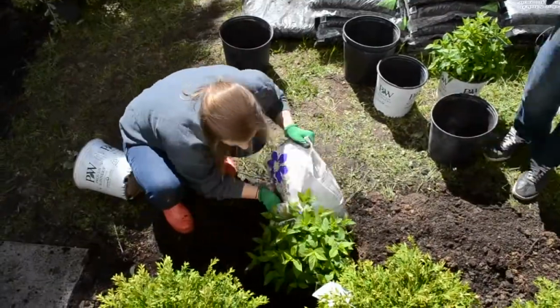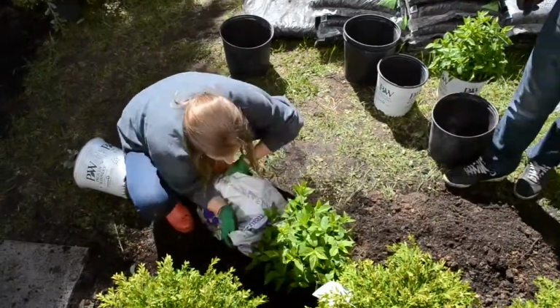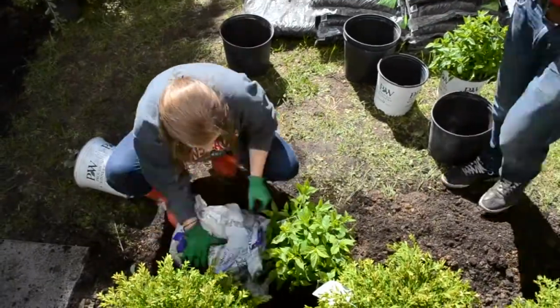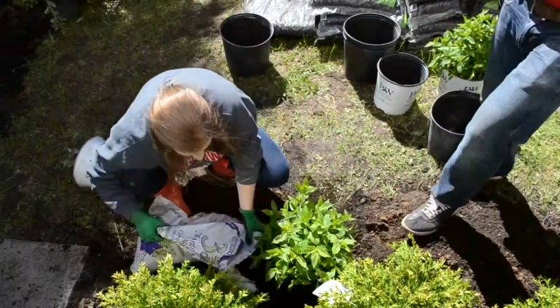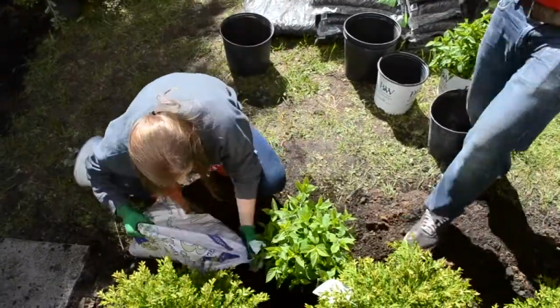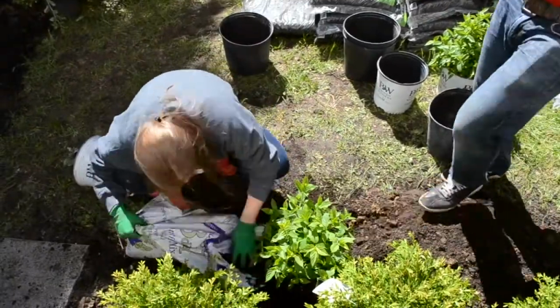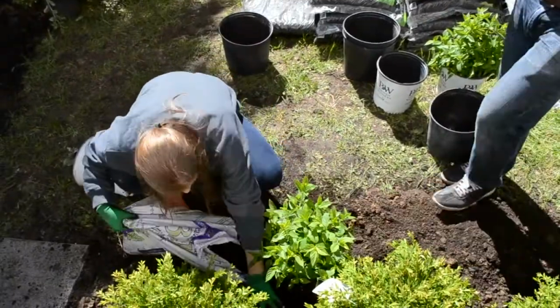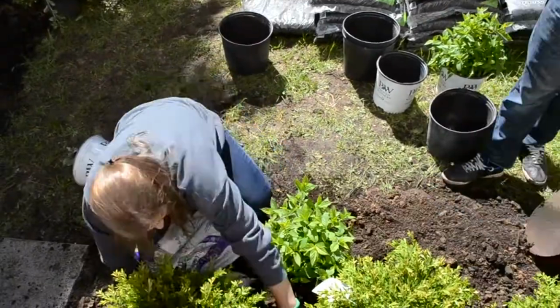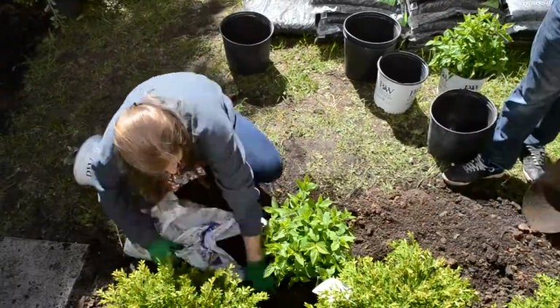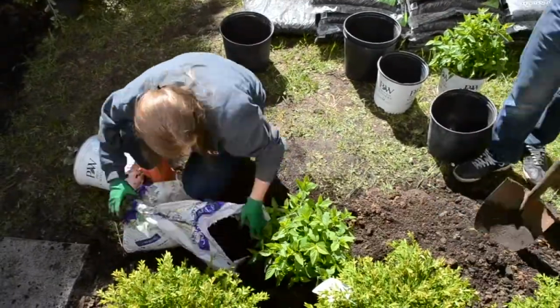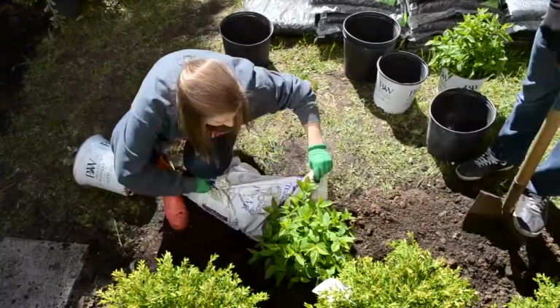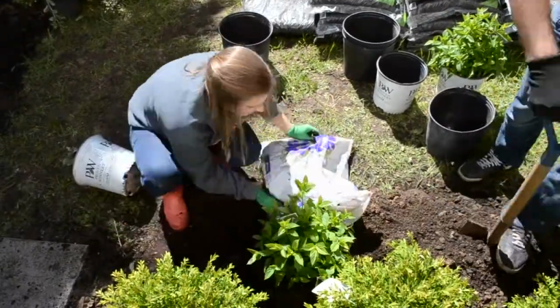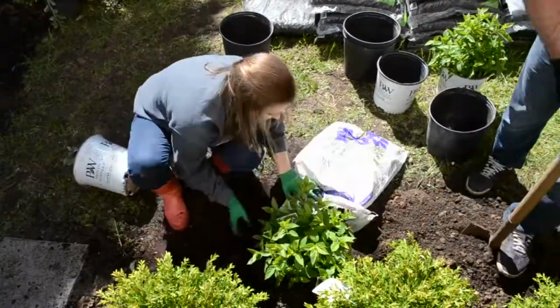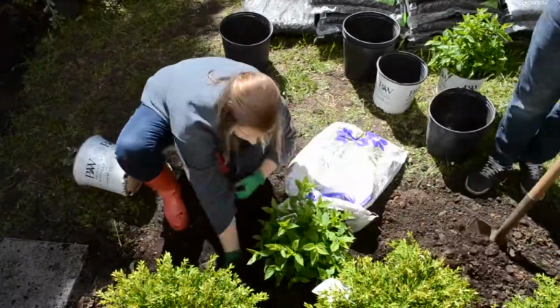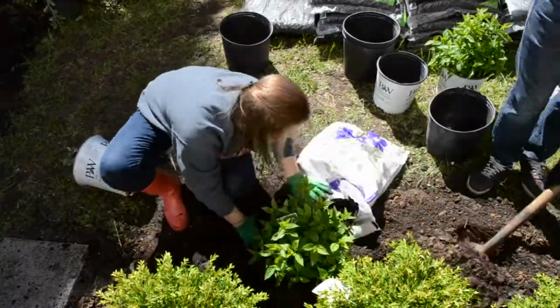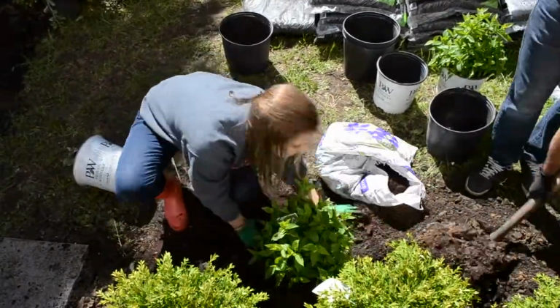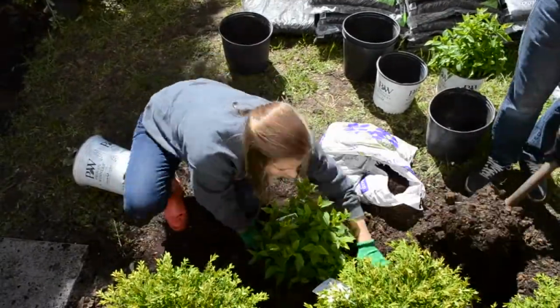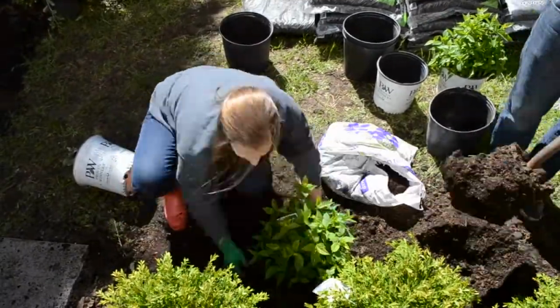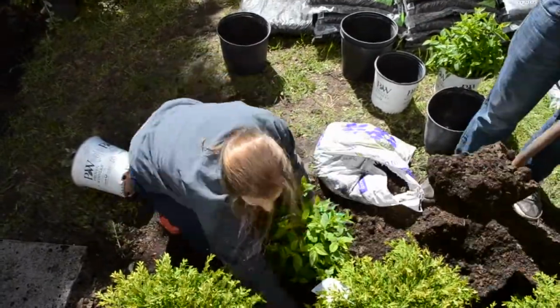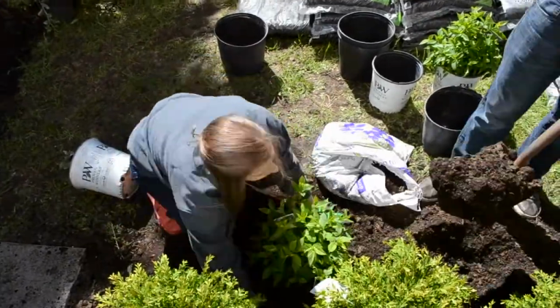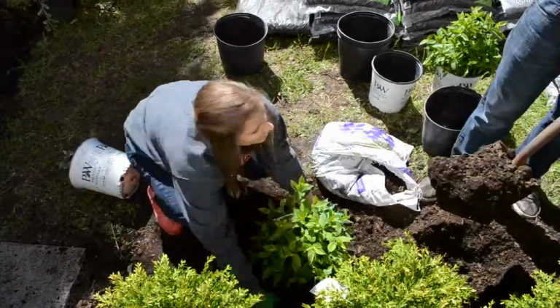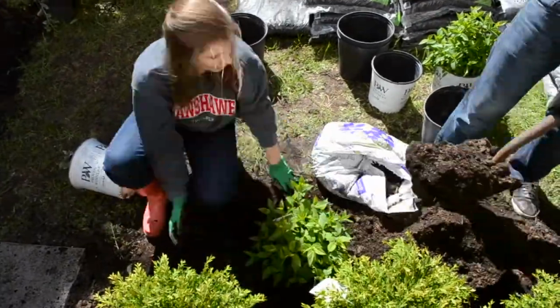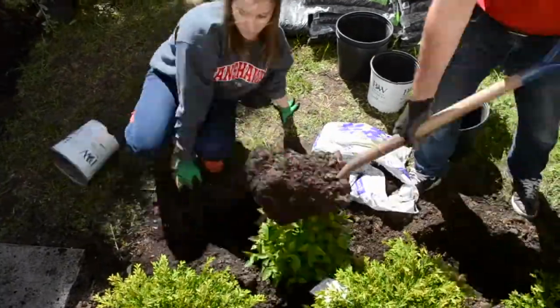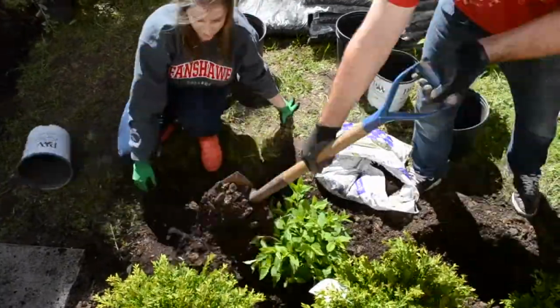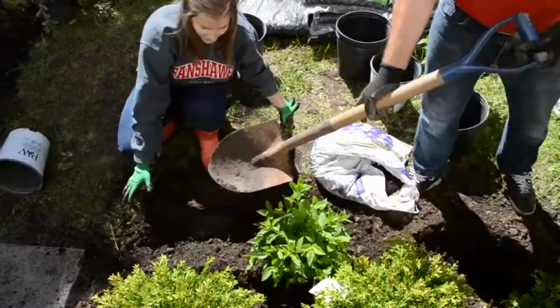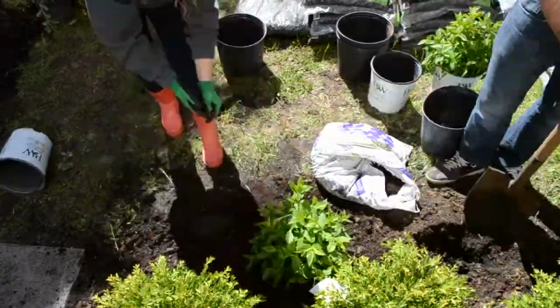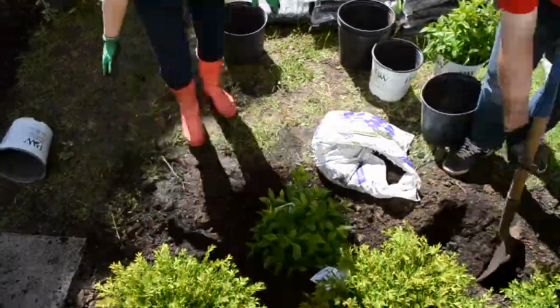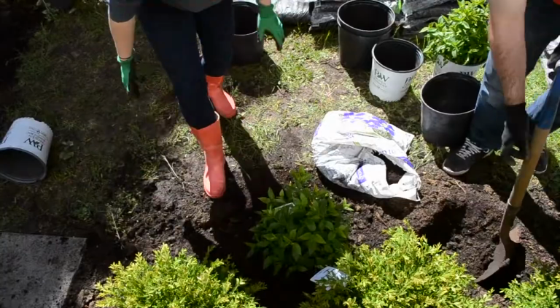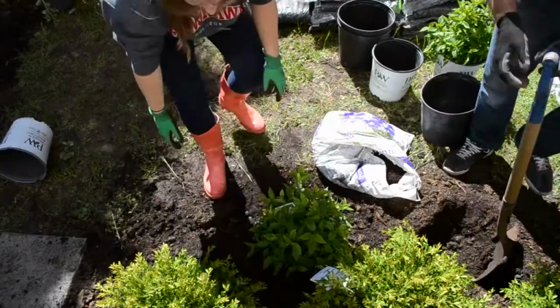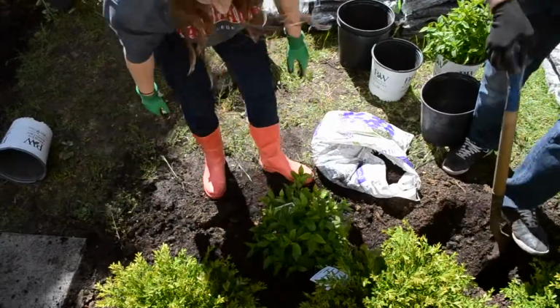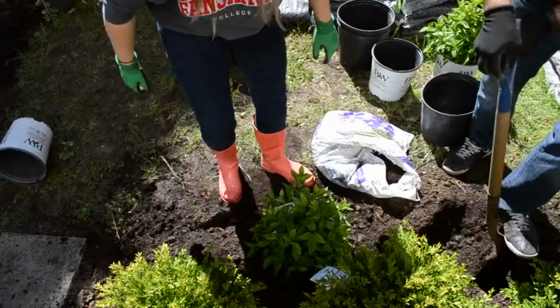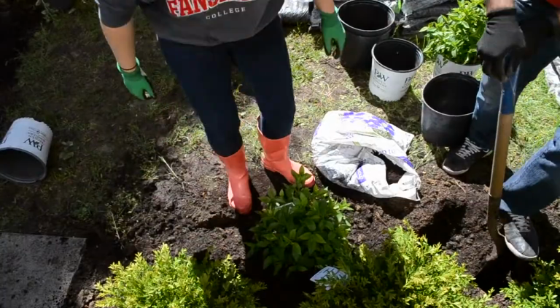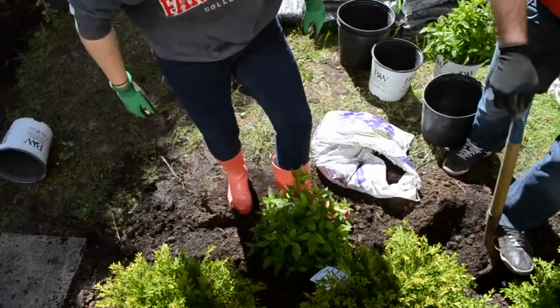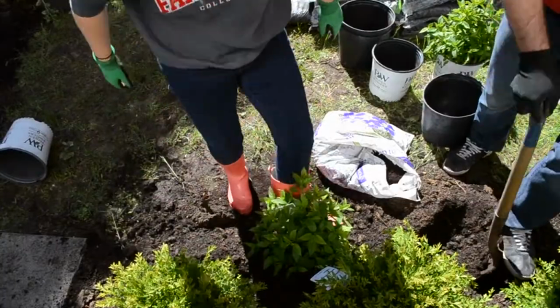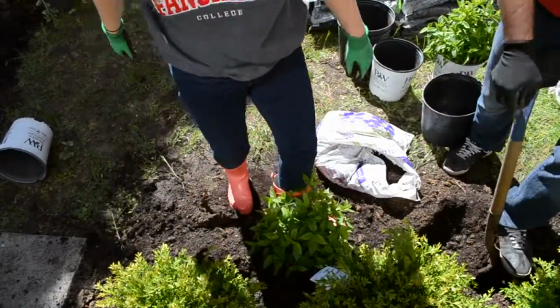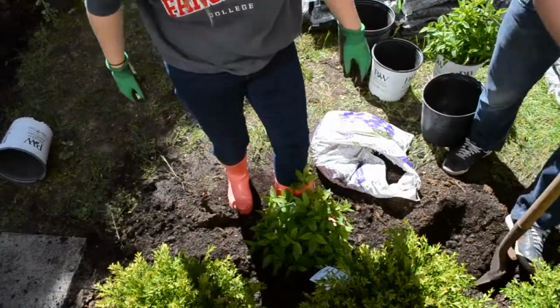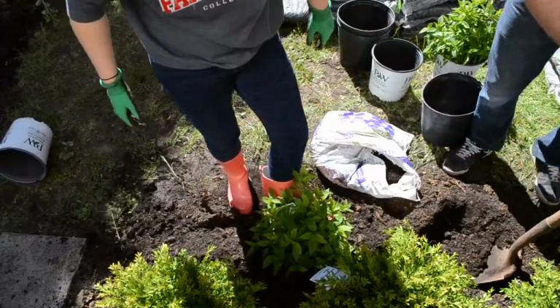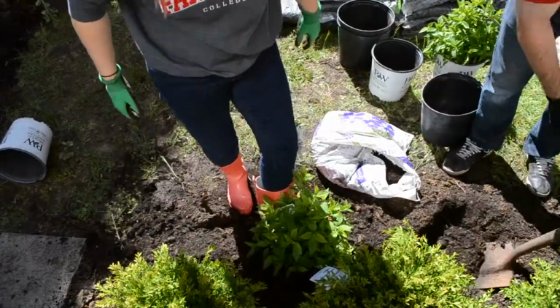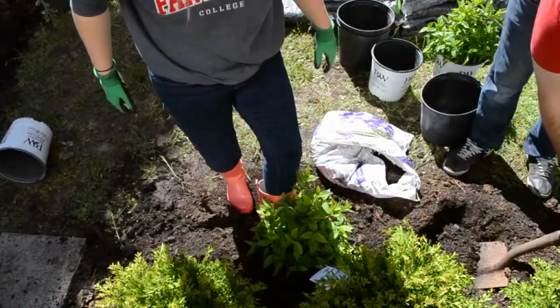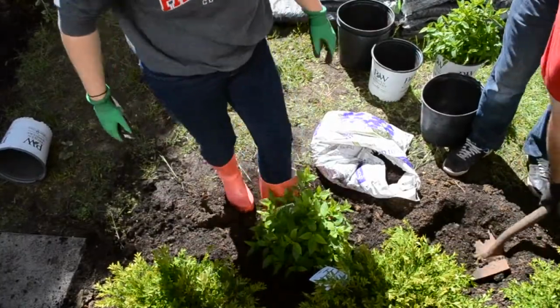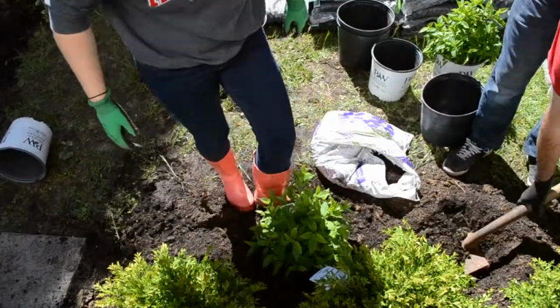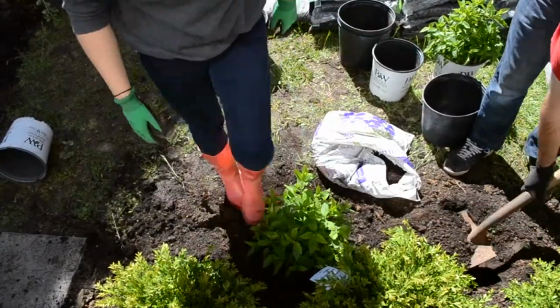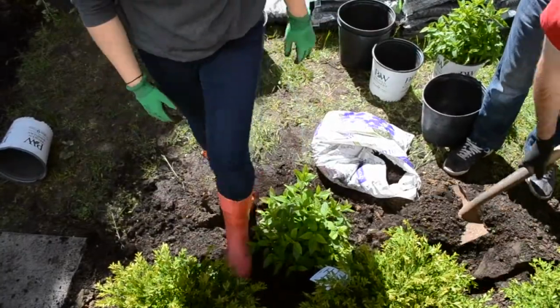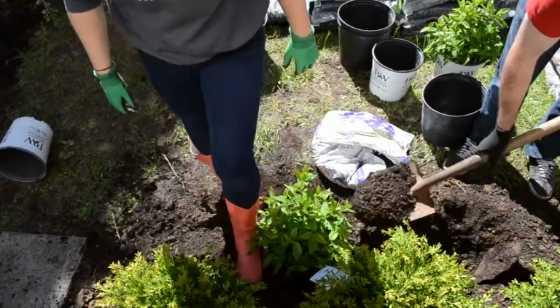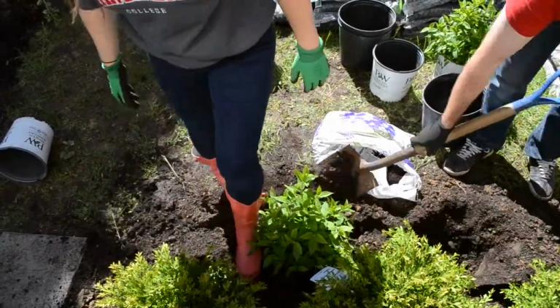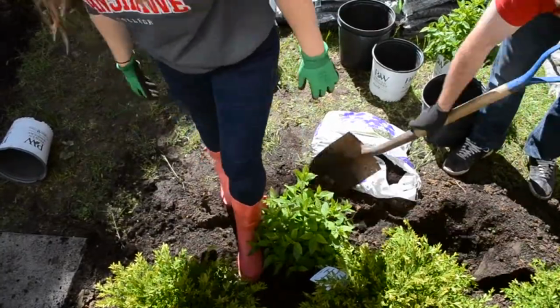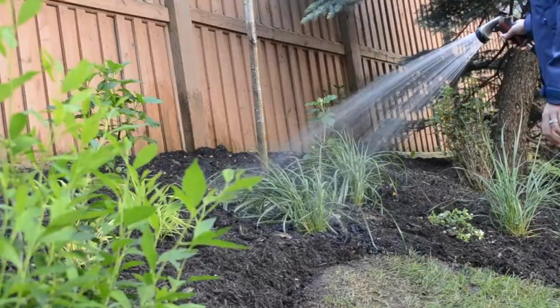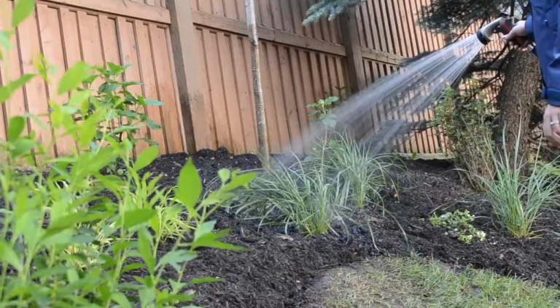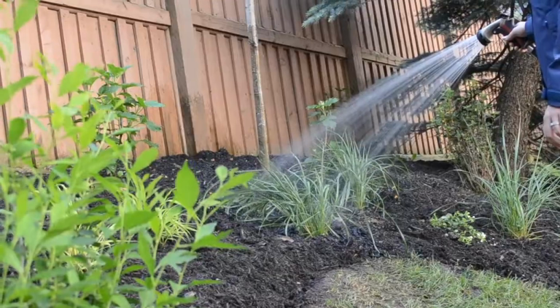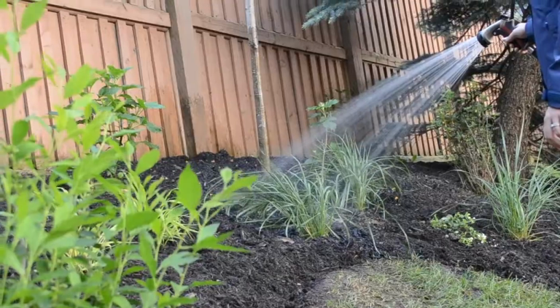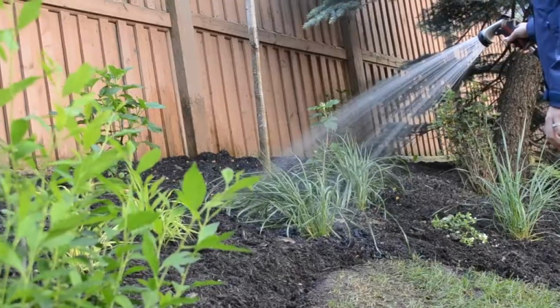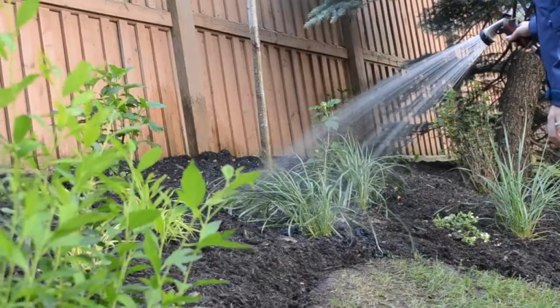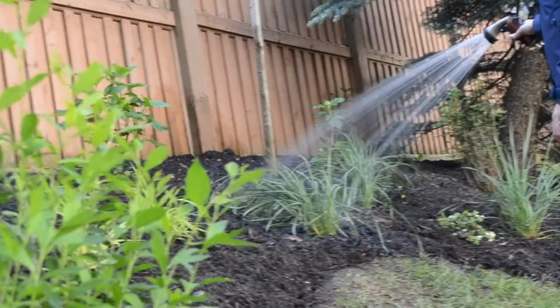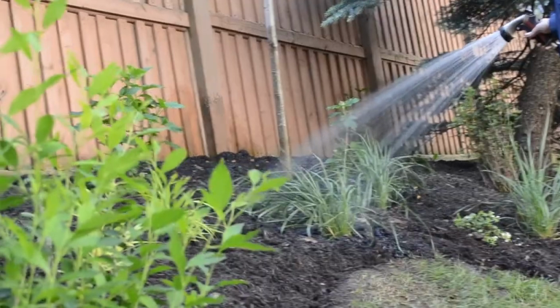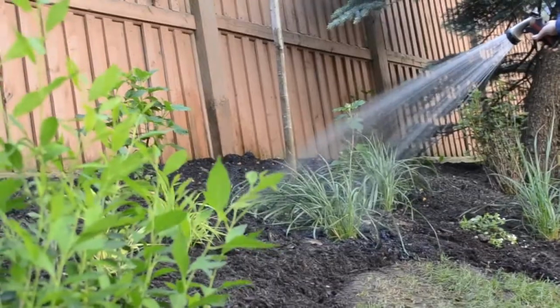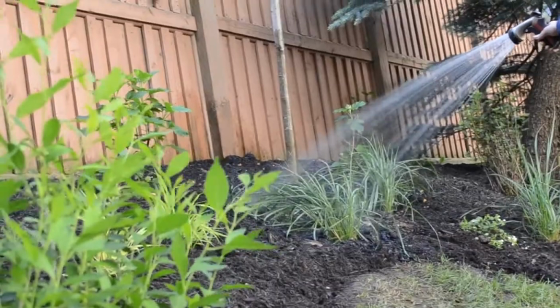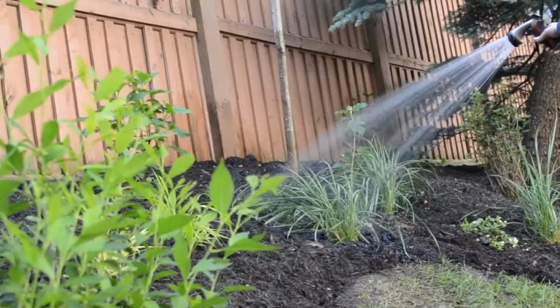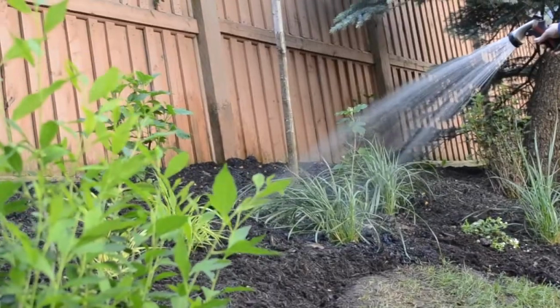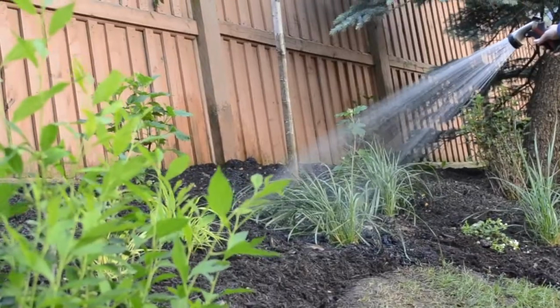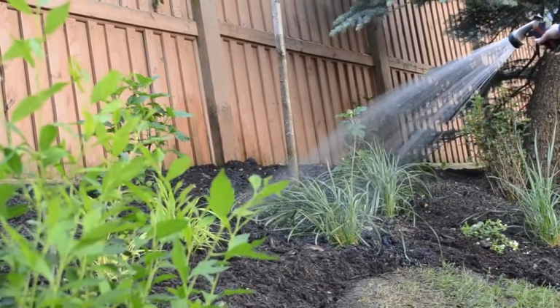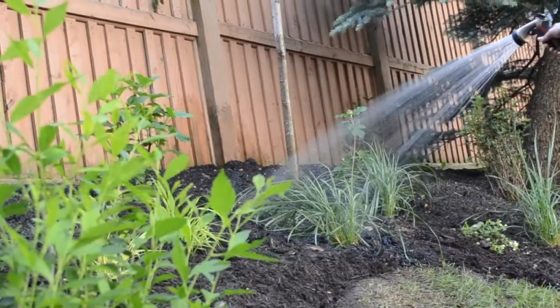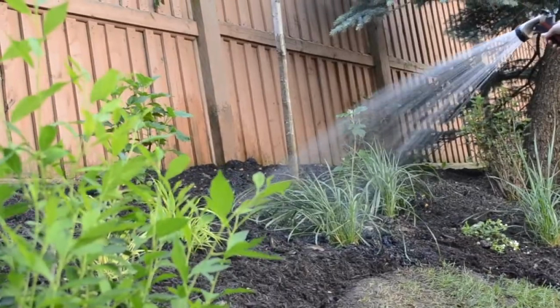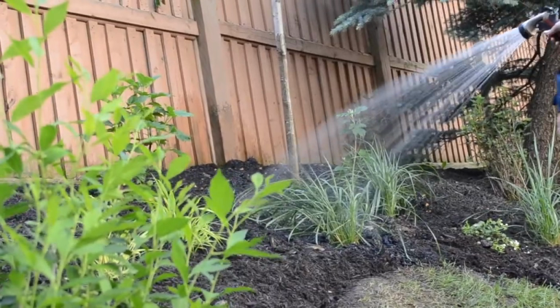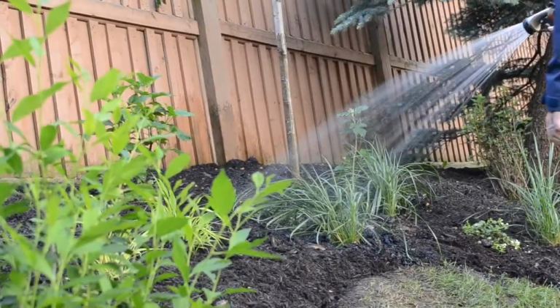On the opposite side we kept it simple by adding some green gem boxwoods and one of my favorite plants, little lime hydrangeas.